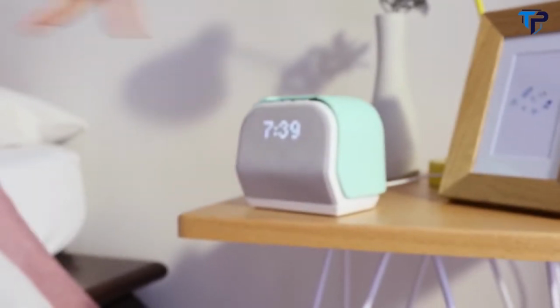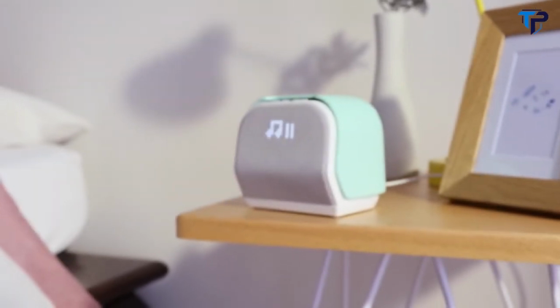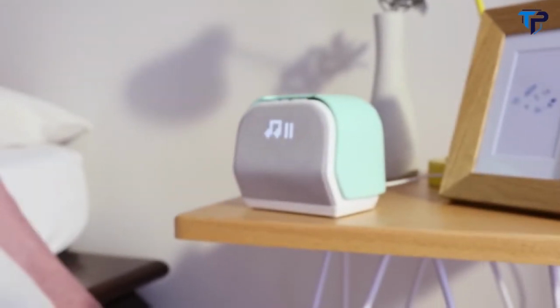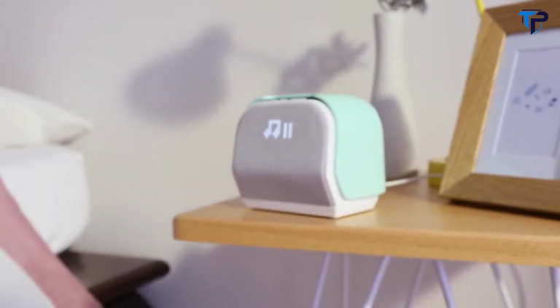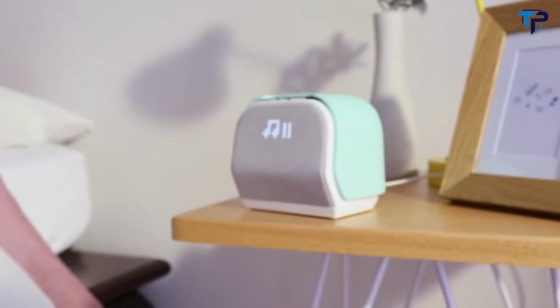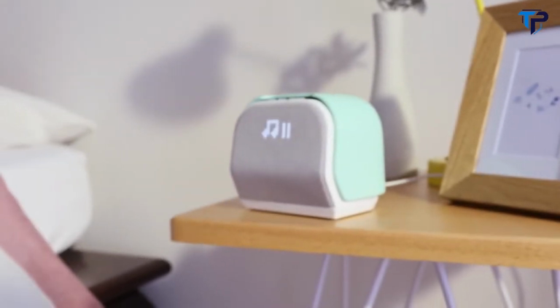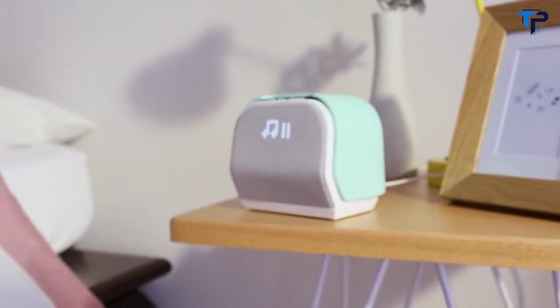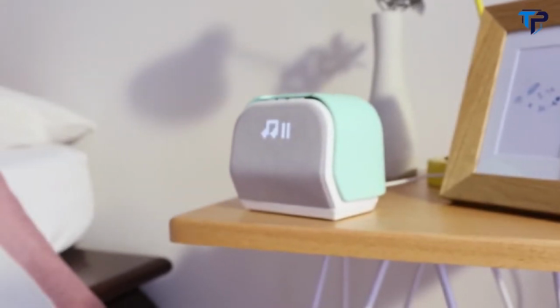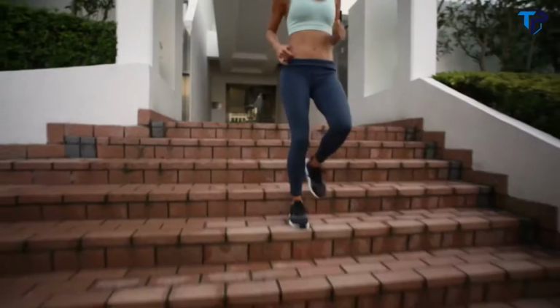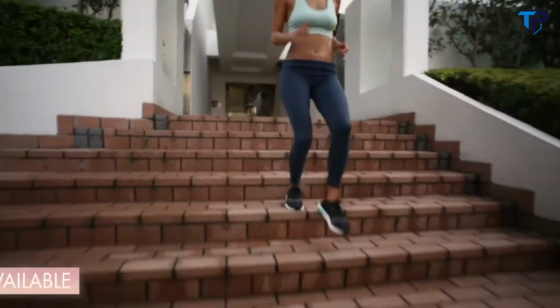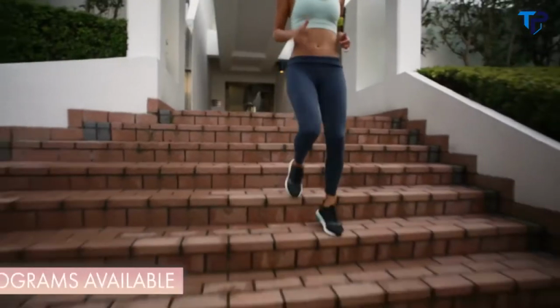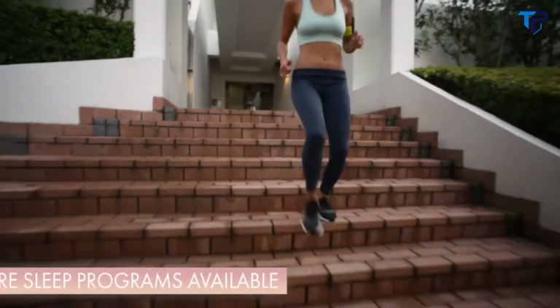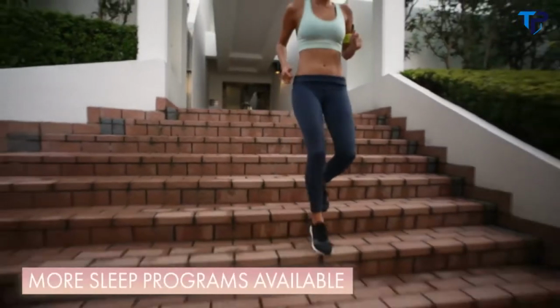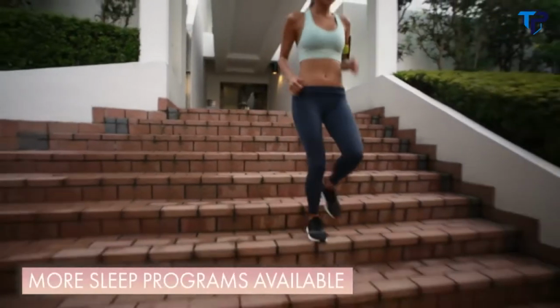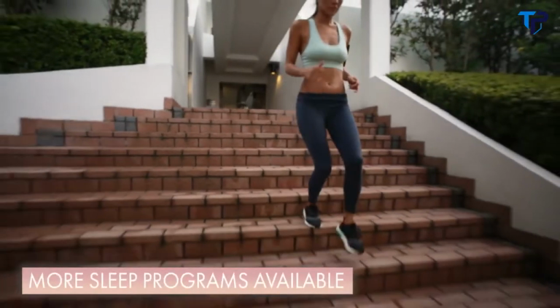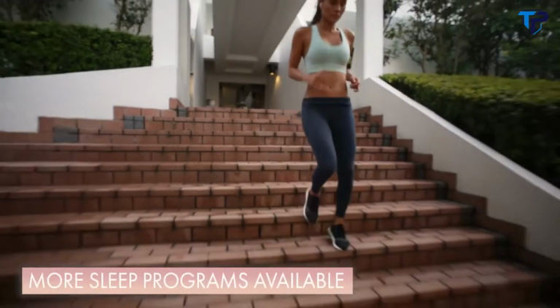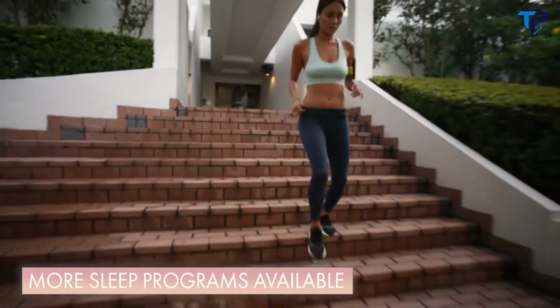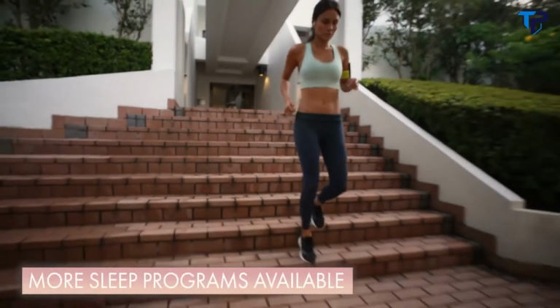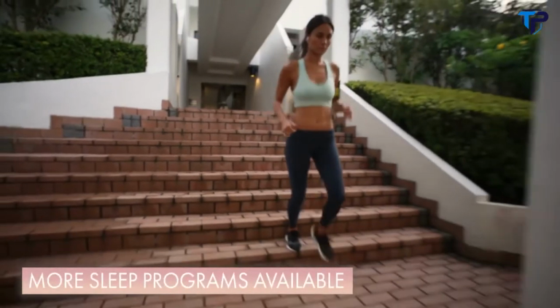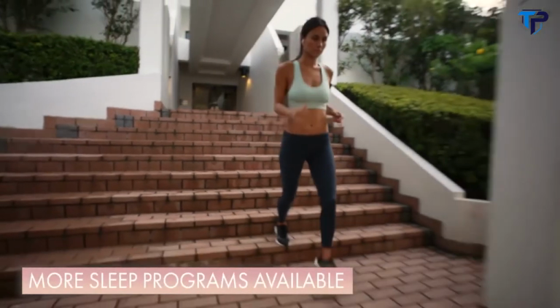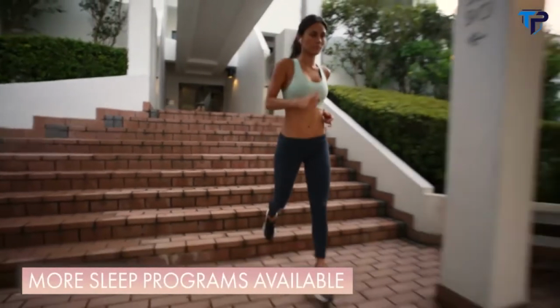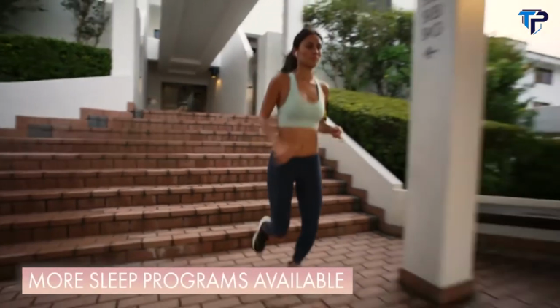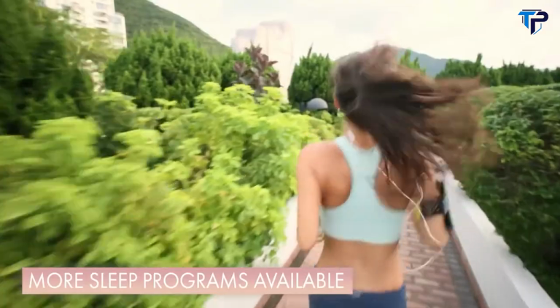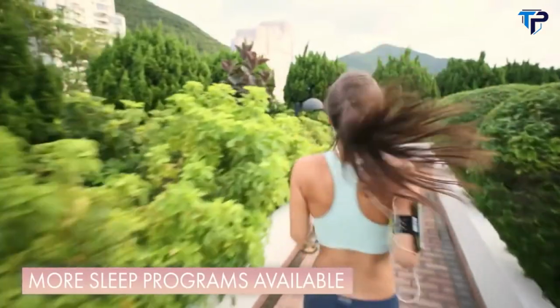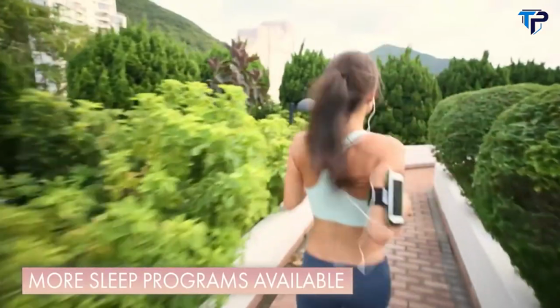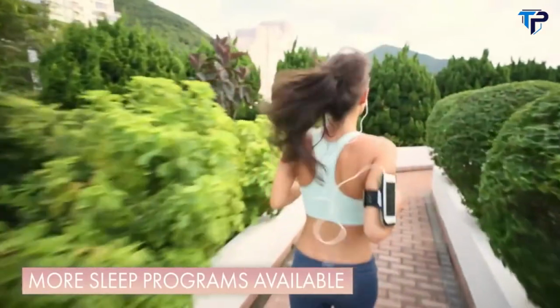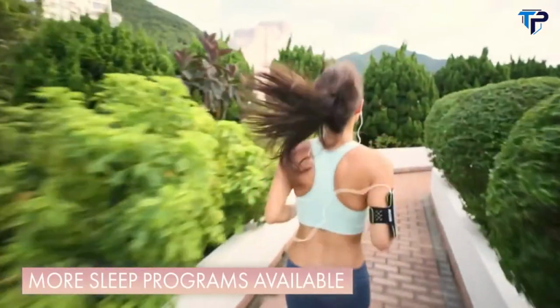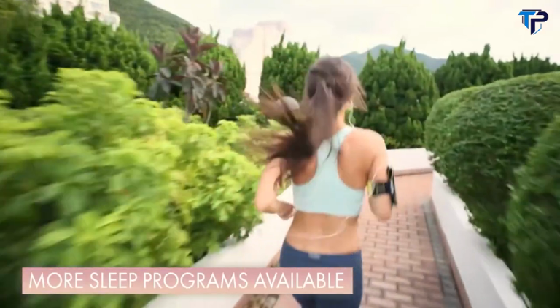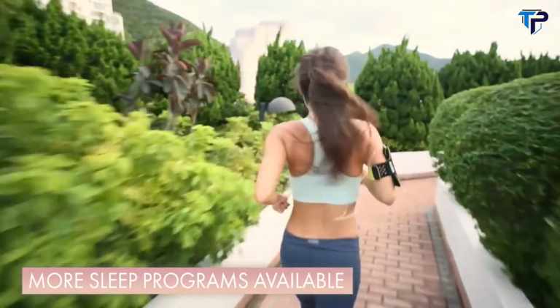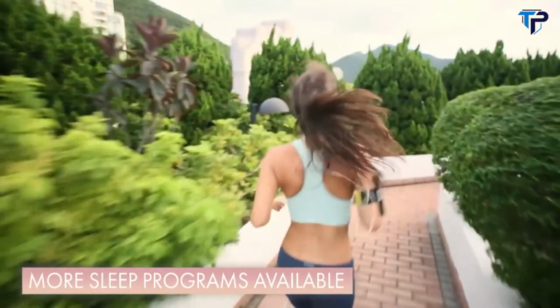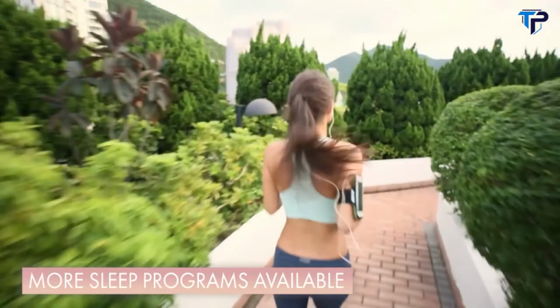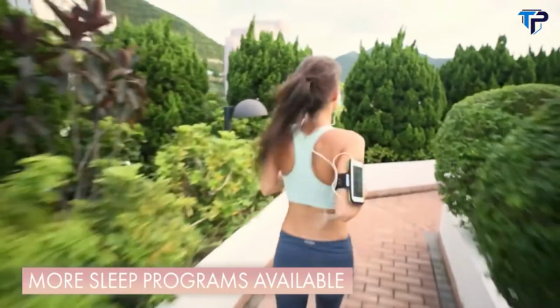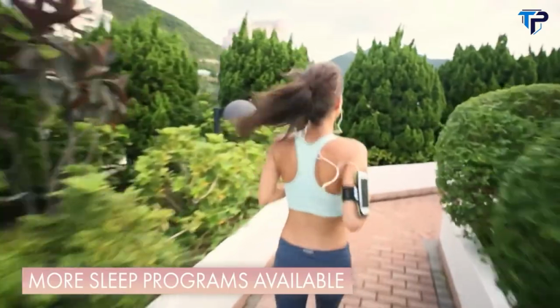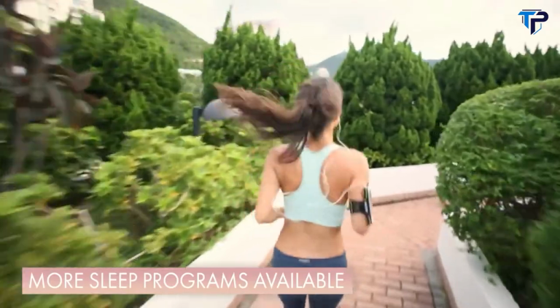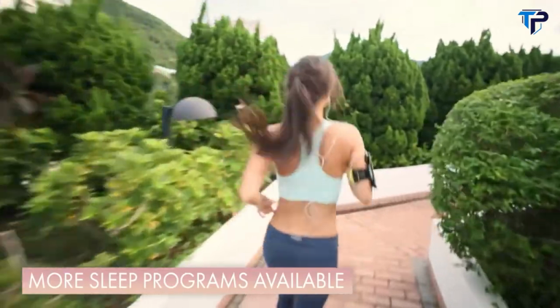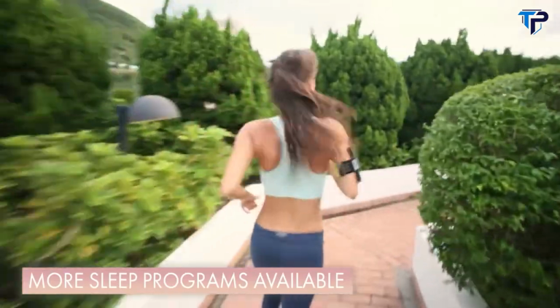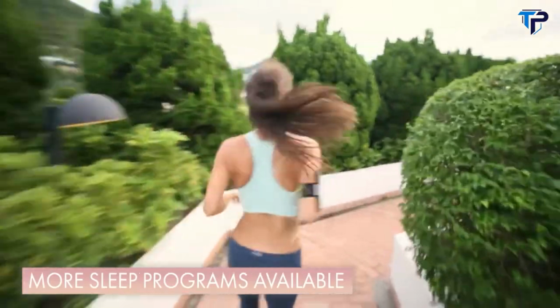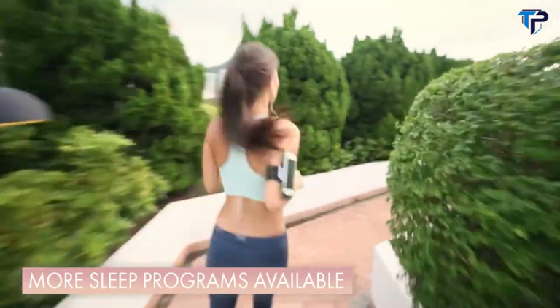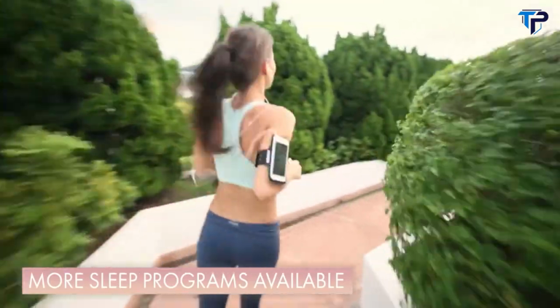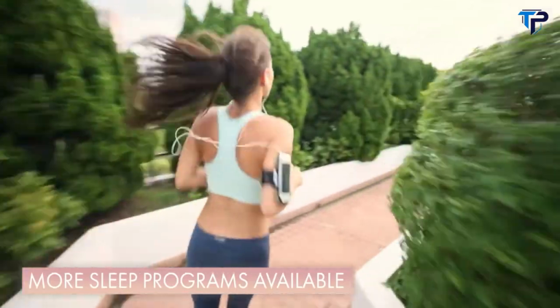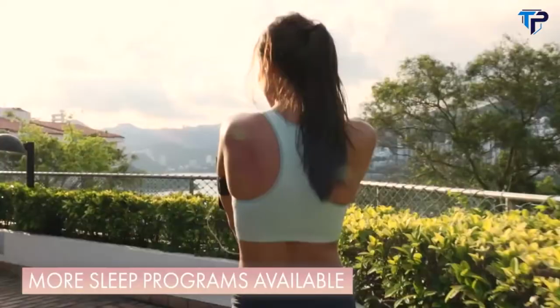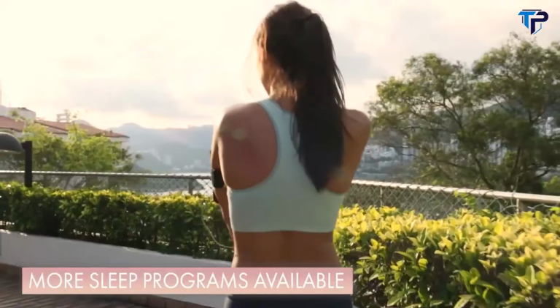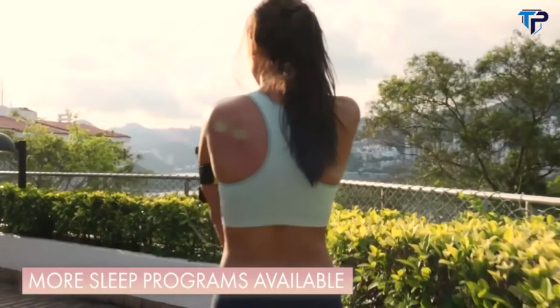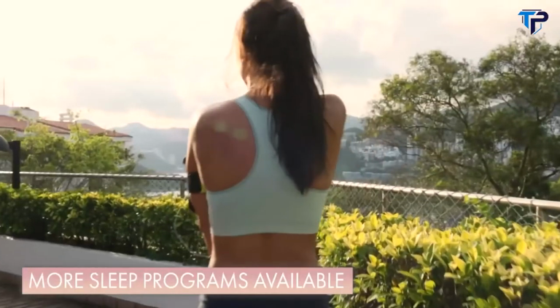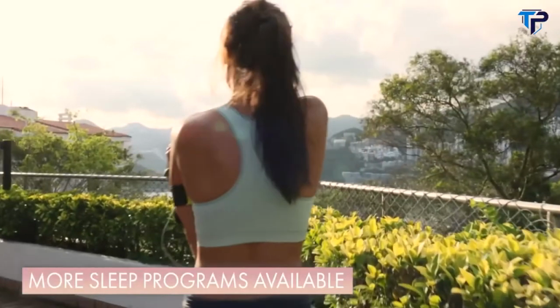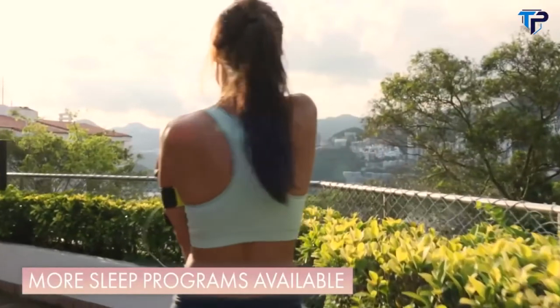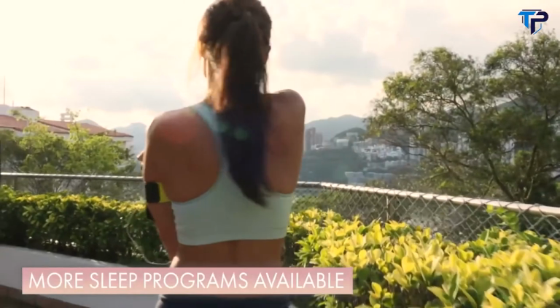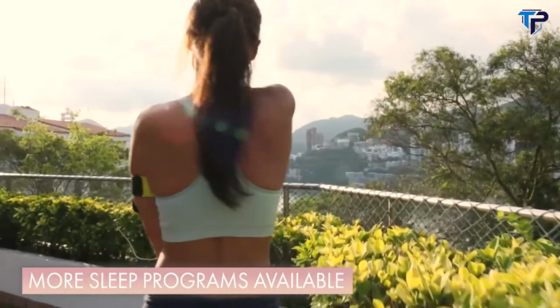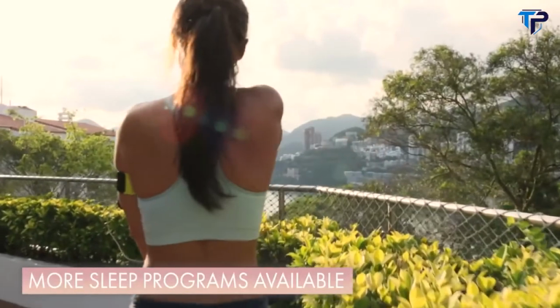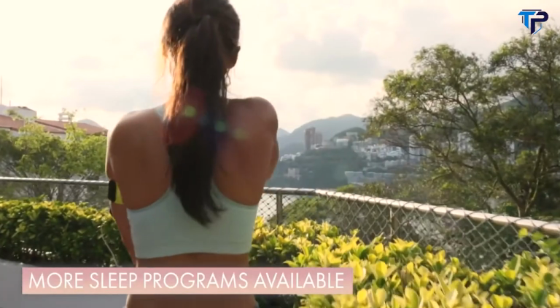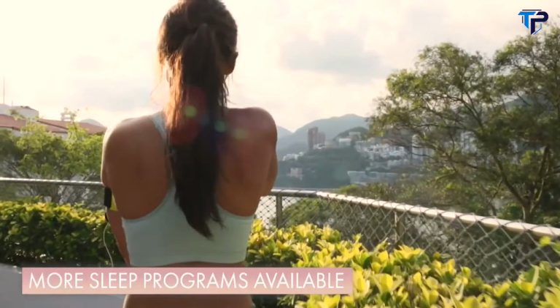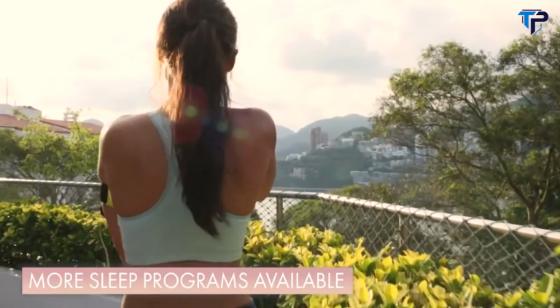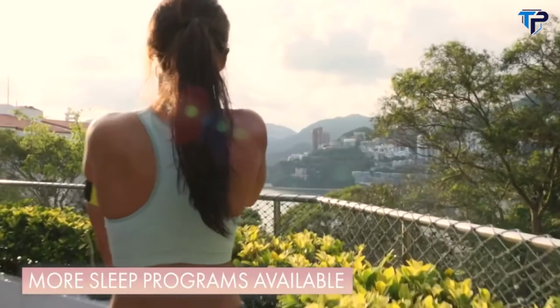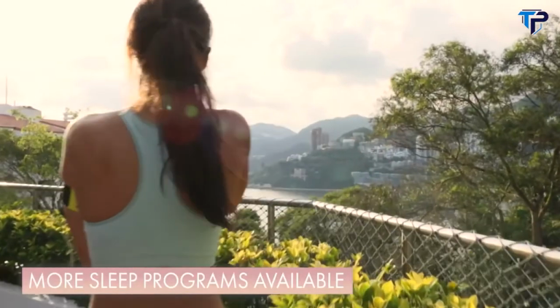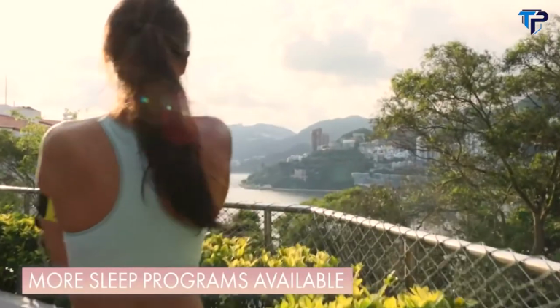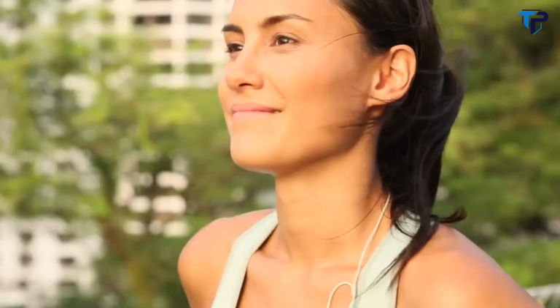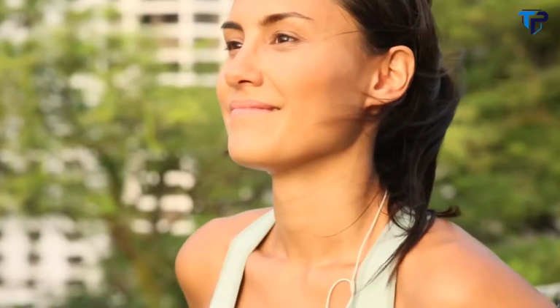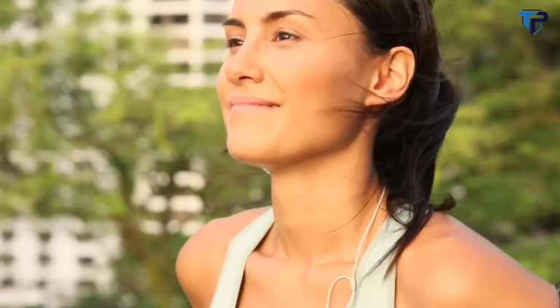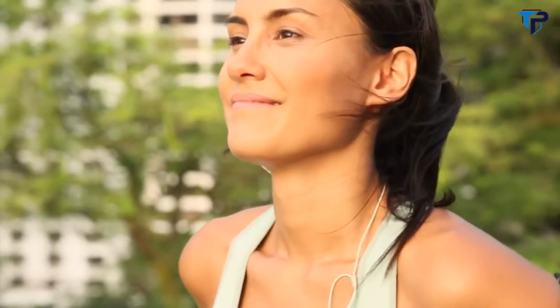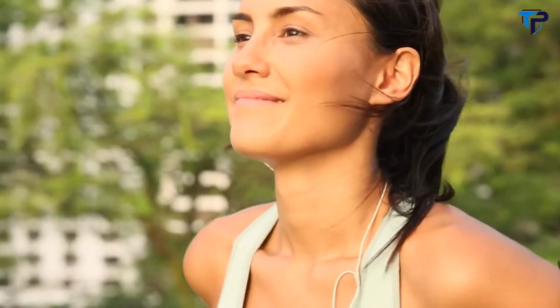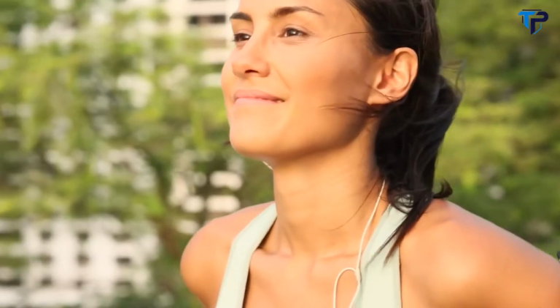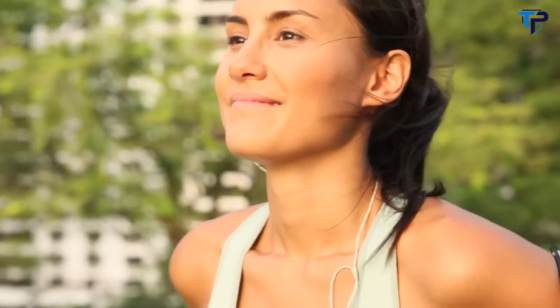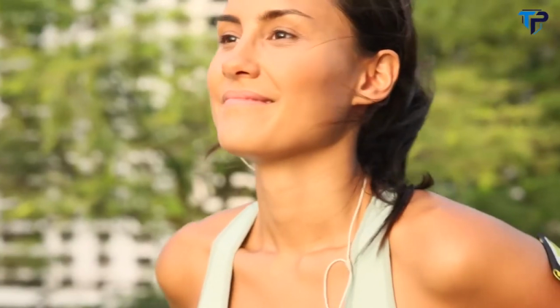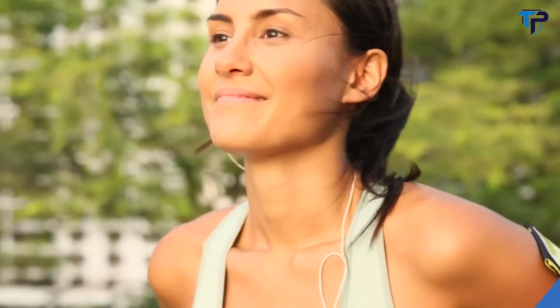Kello makes tuning your body clock simple. So as you start the morning after a great night's sleep, Kello helps unlock the potential of your day.